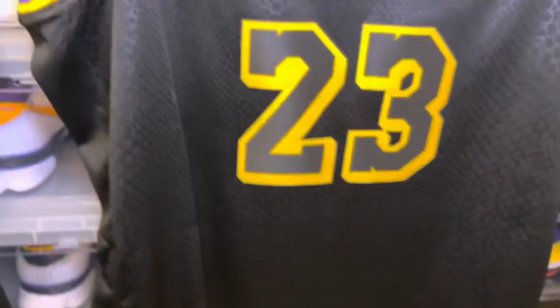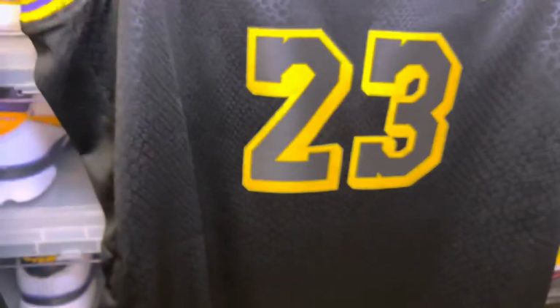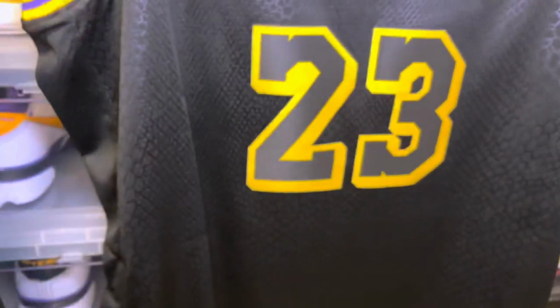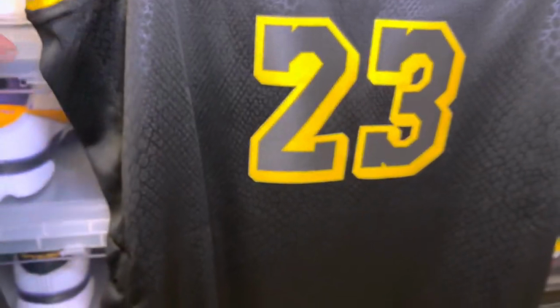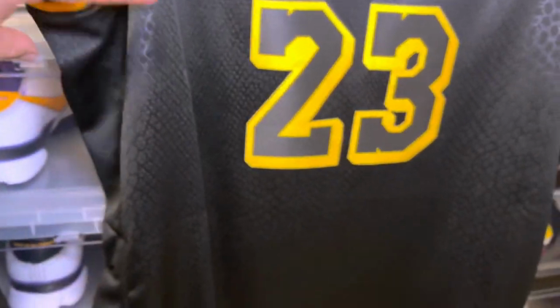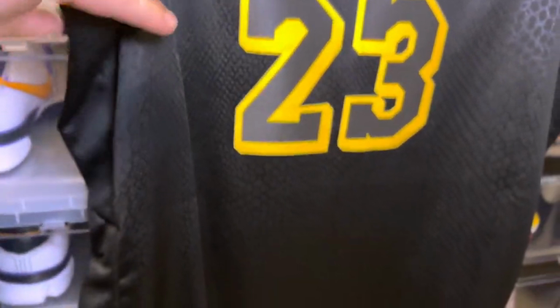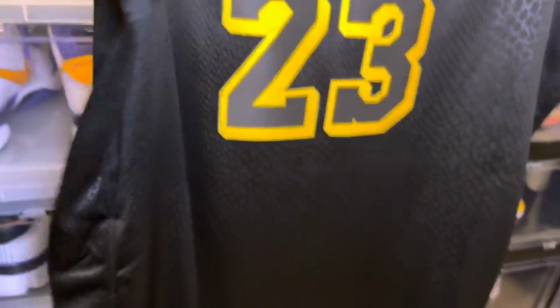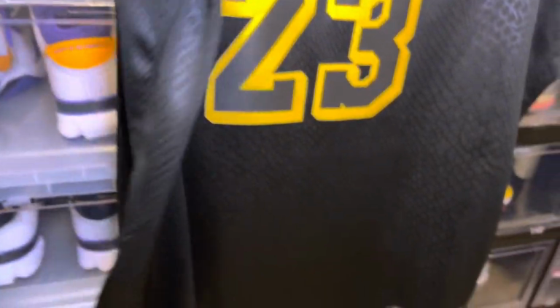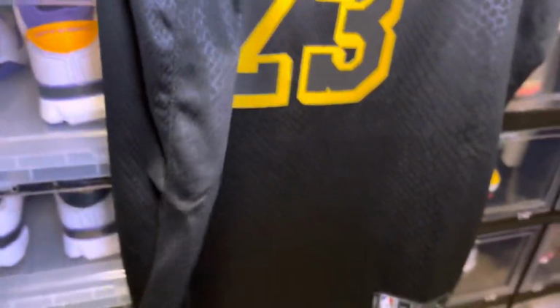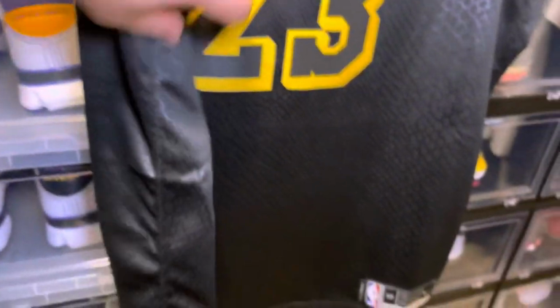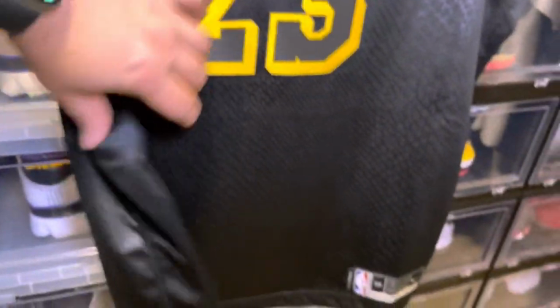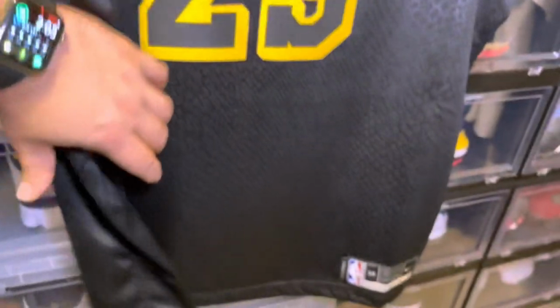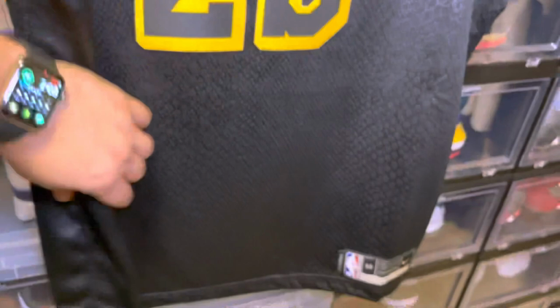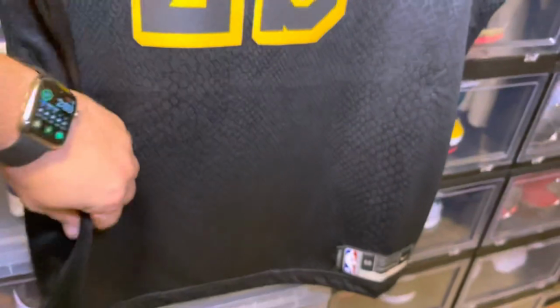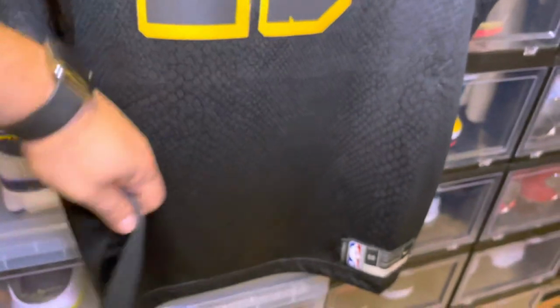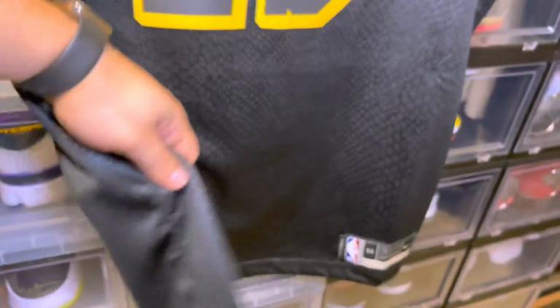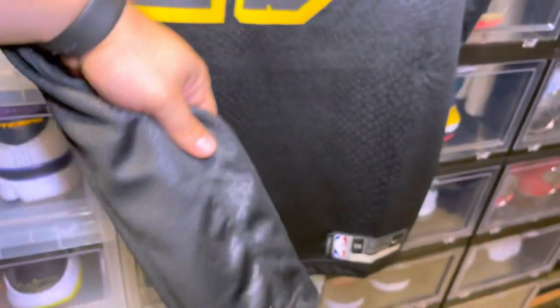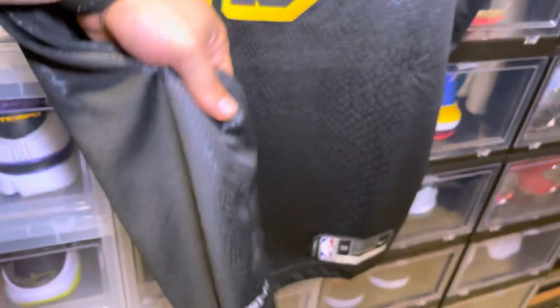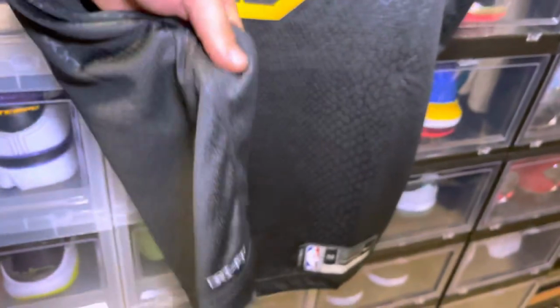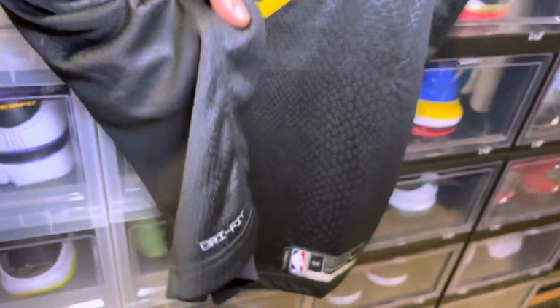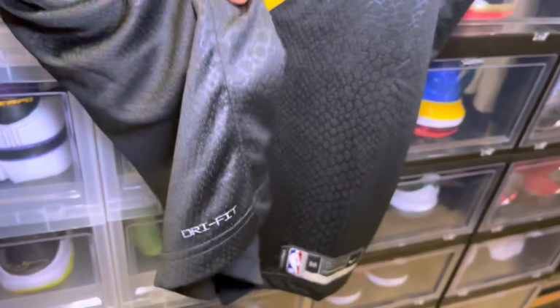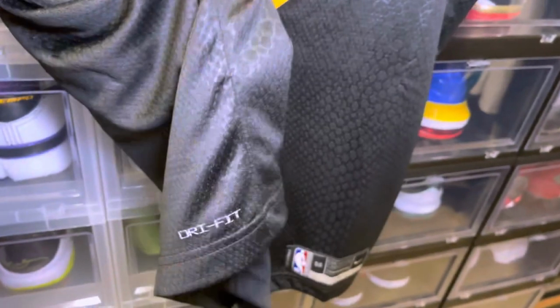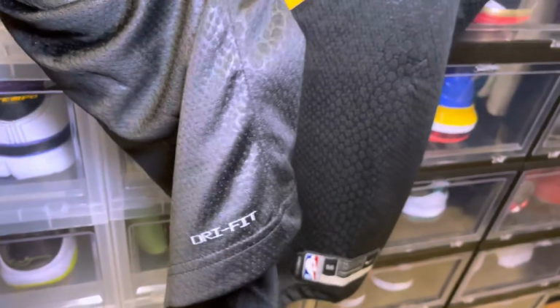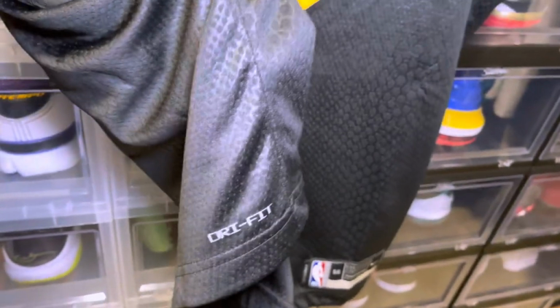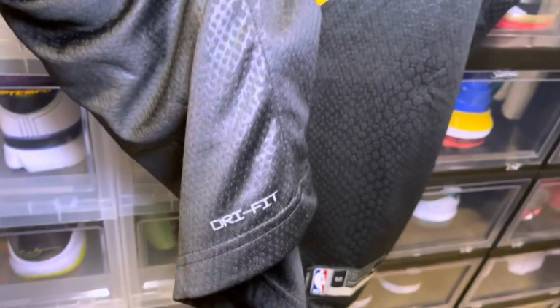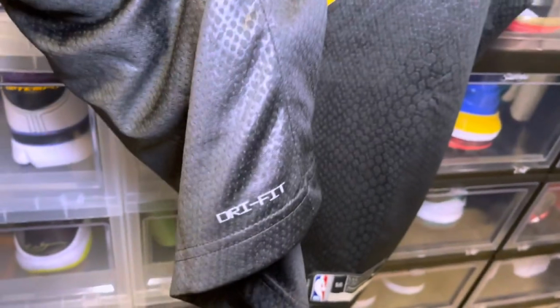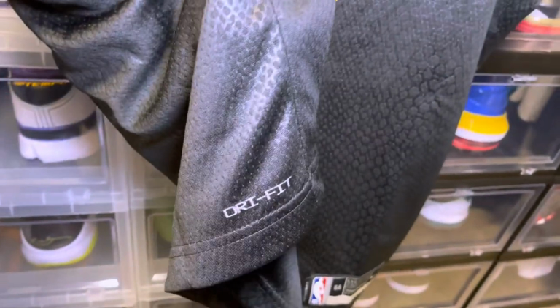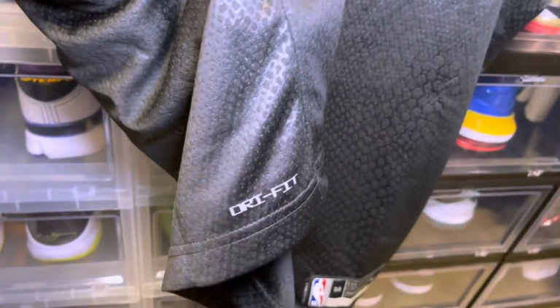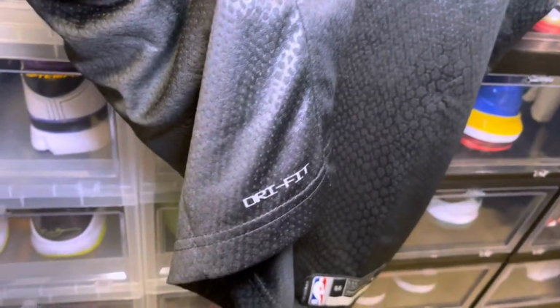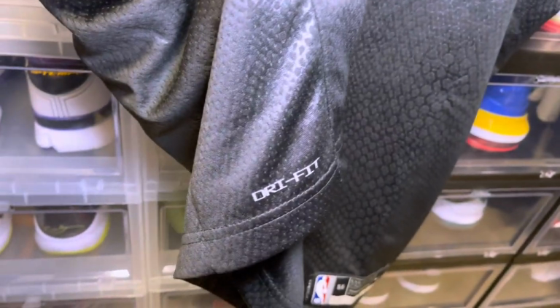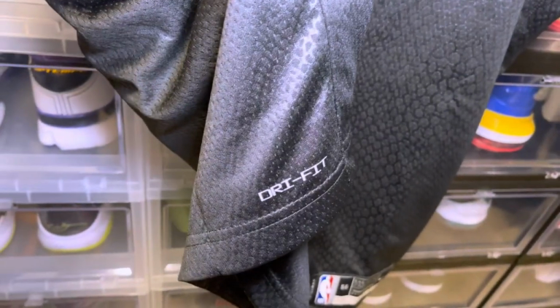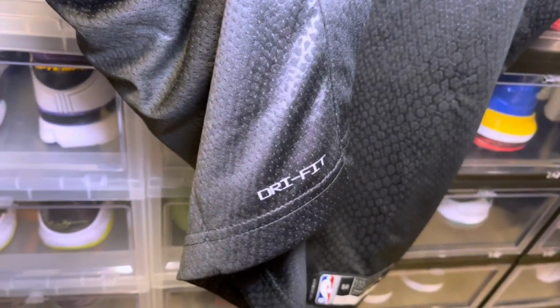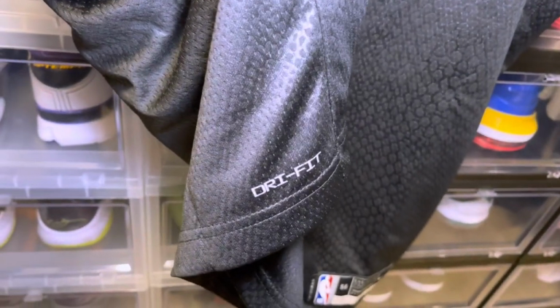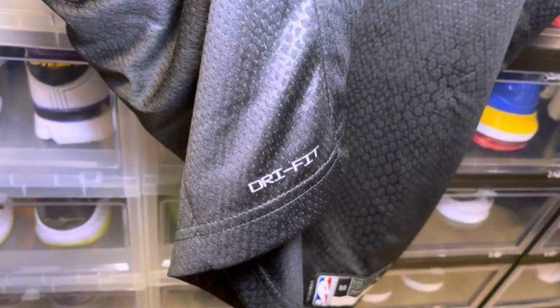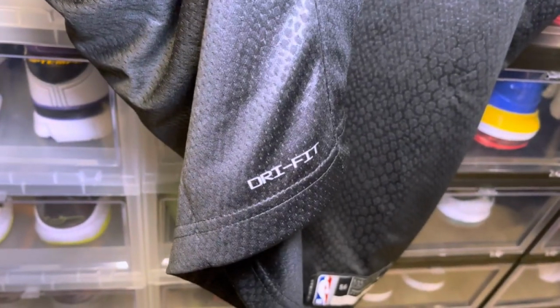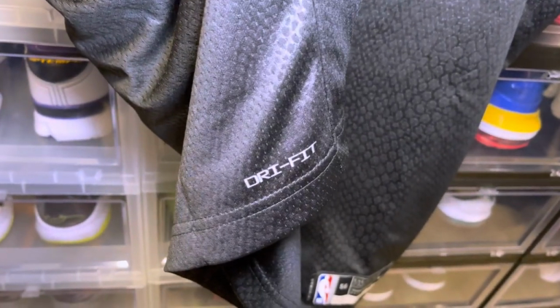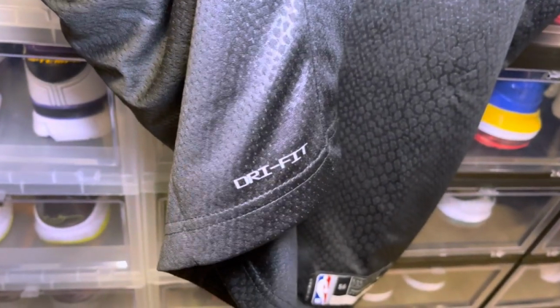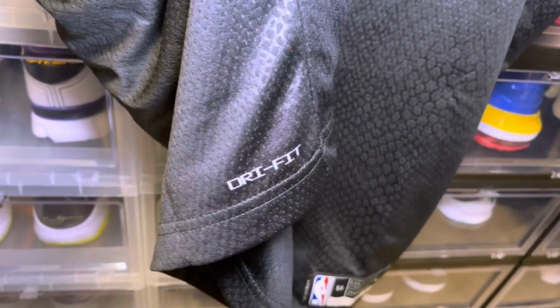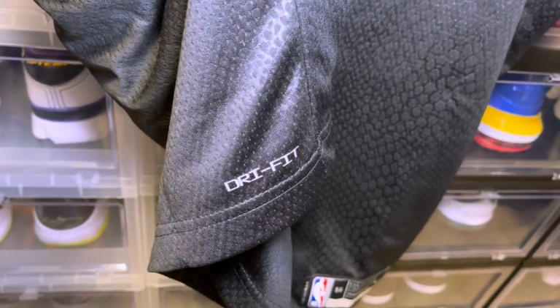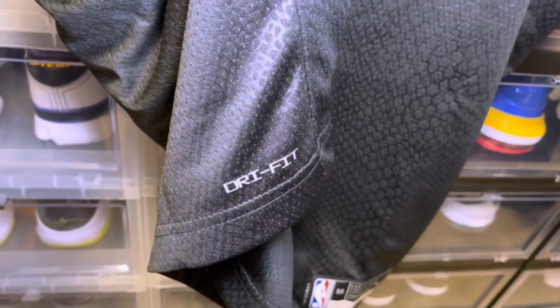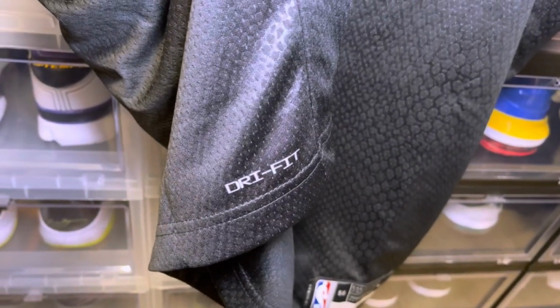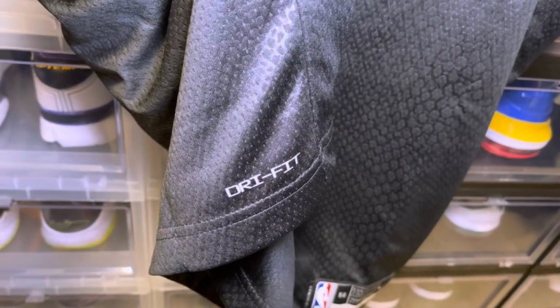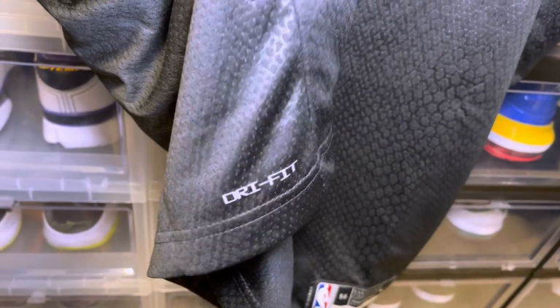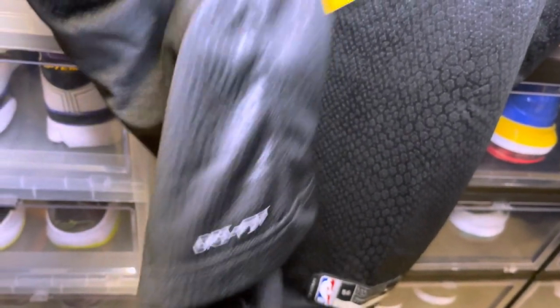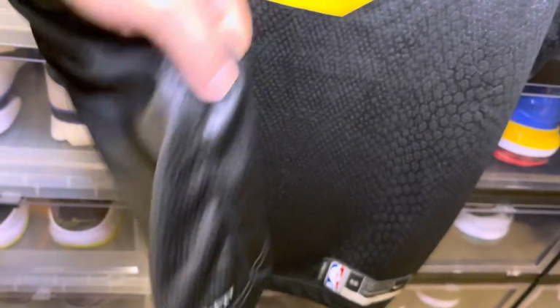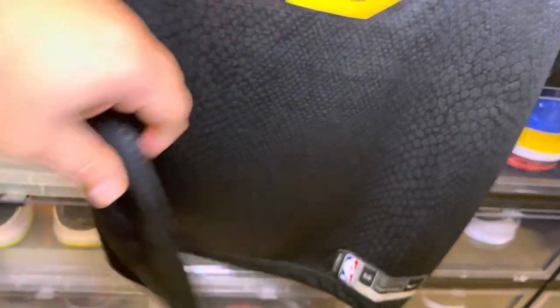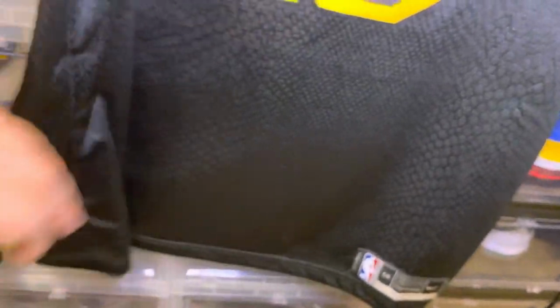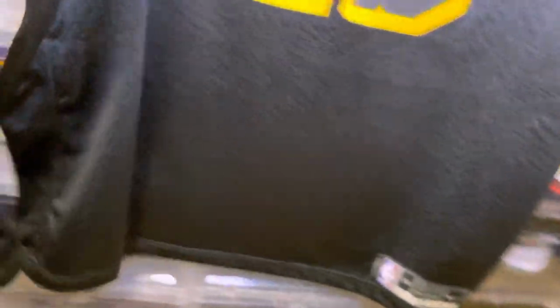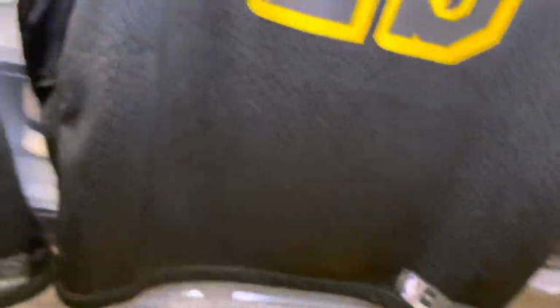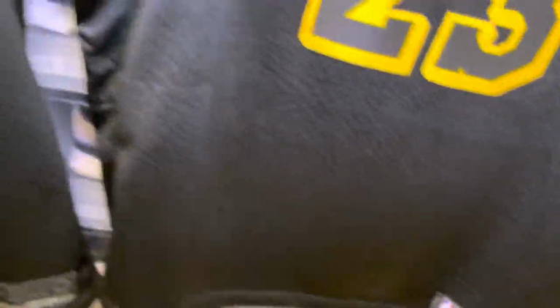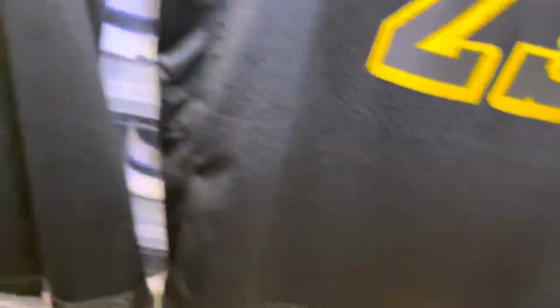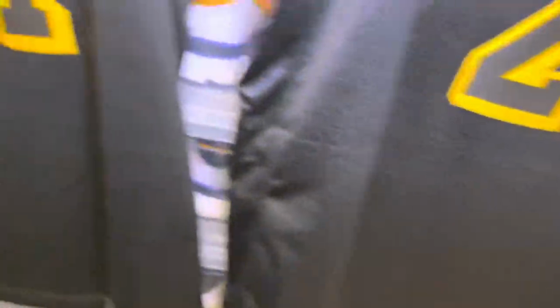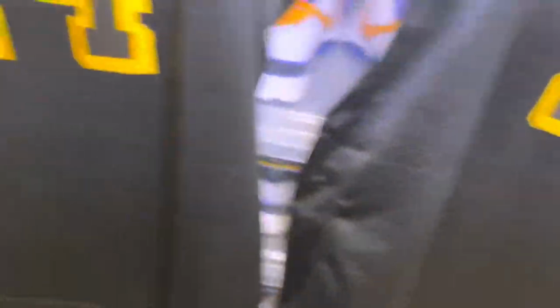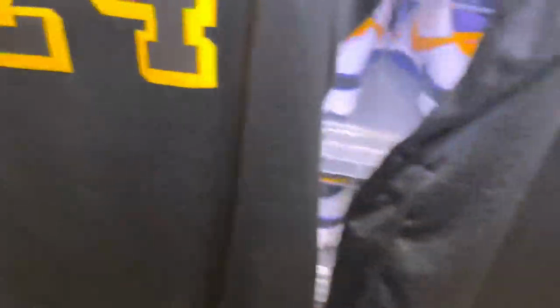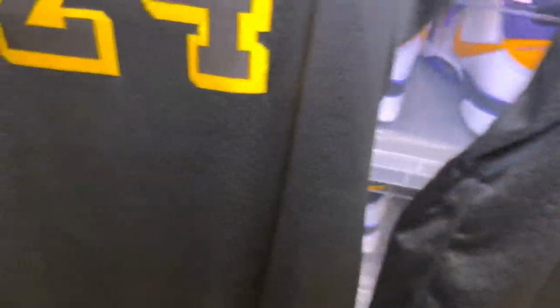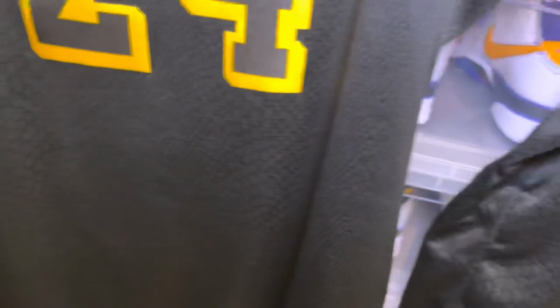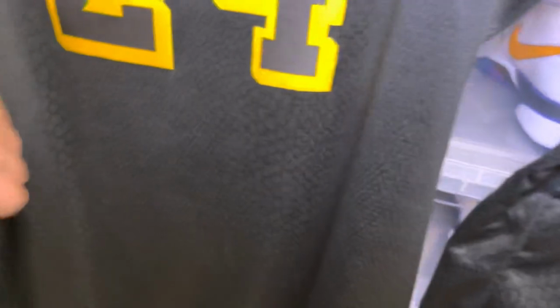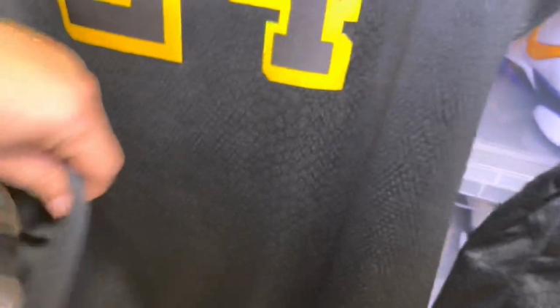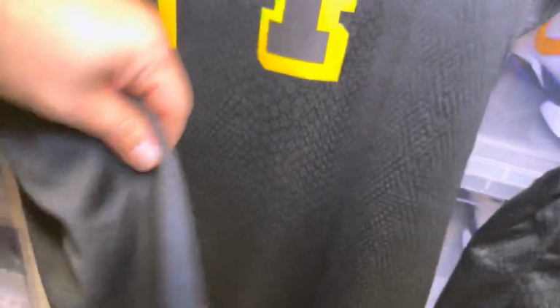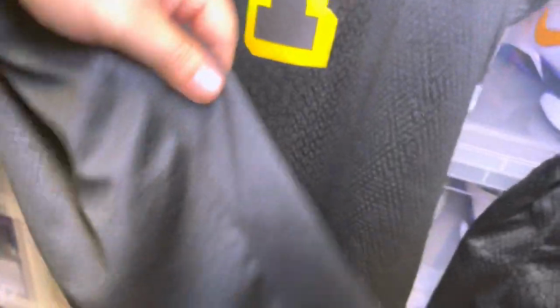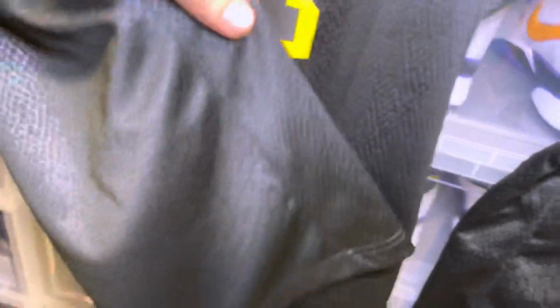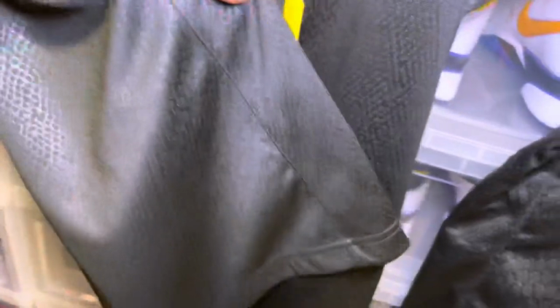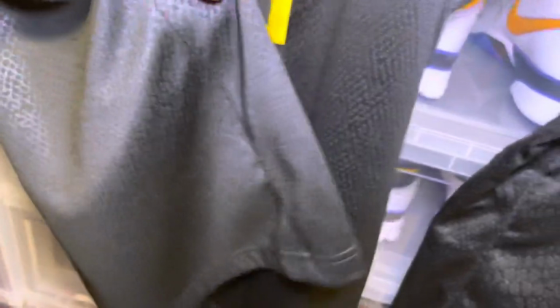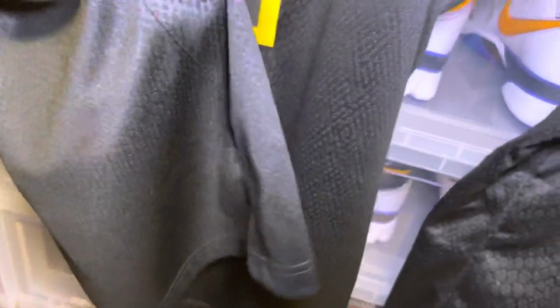Another thing I noticed is that the LeBron jersey has a Dry Fit label on the back of the jersey, where the Kobe one does not.